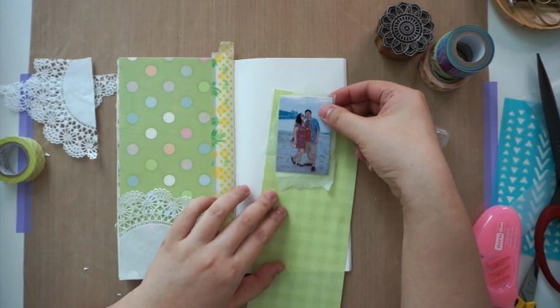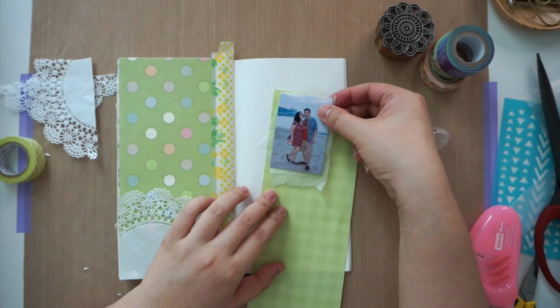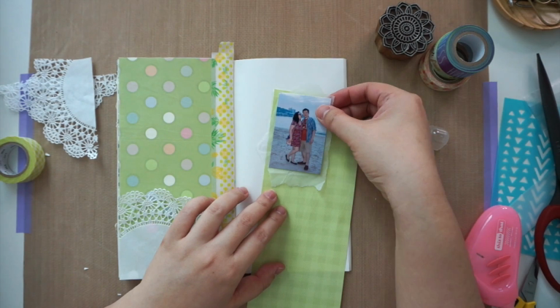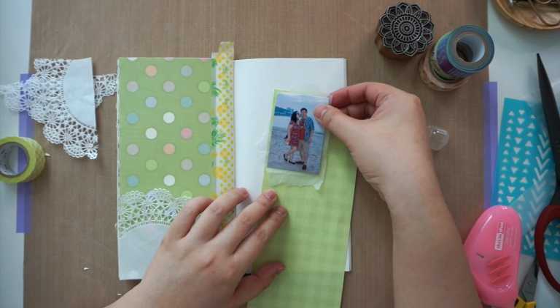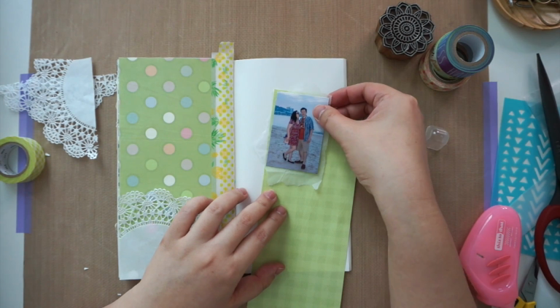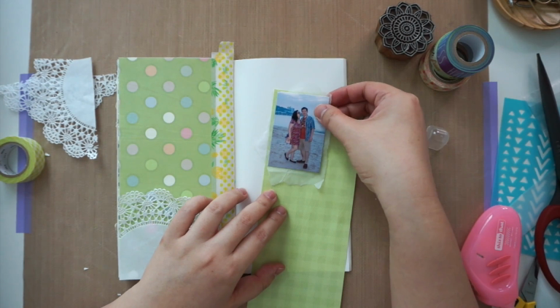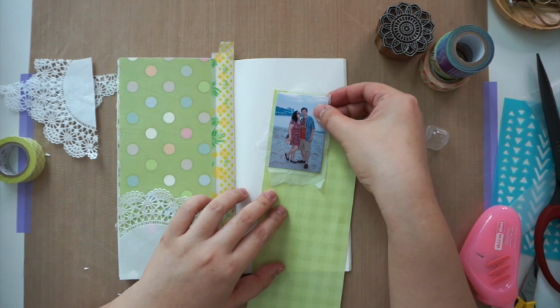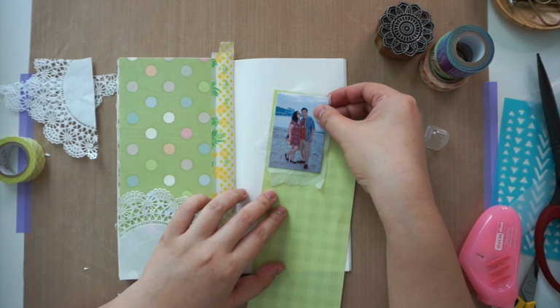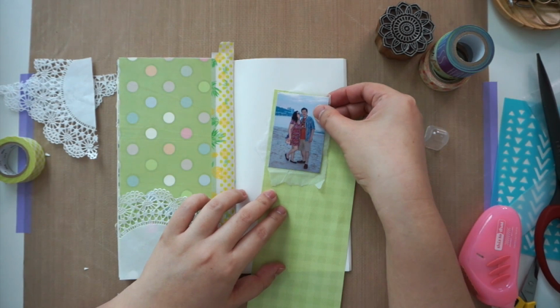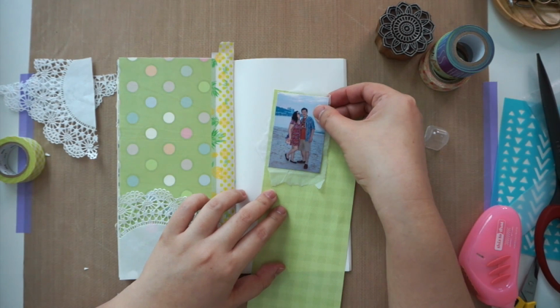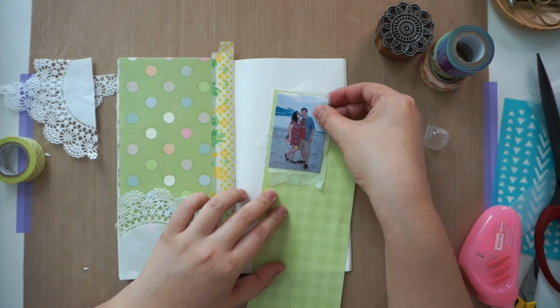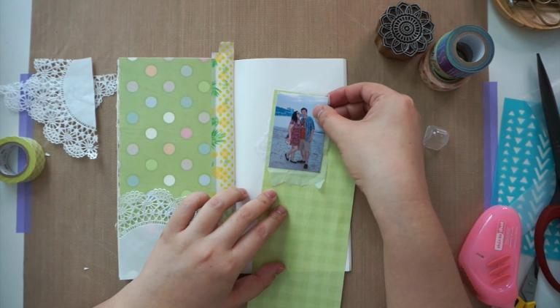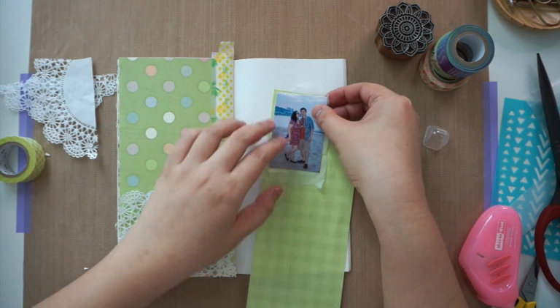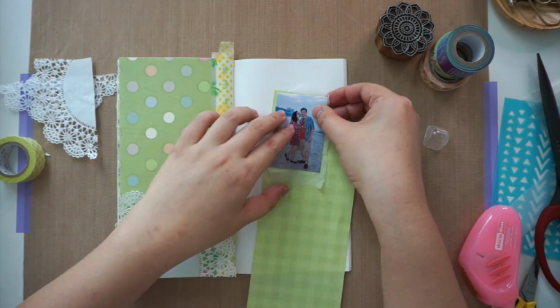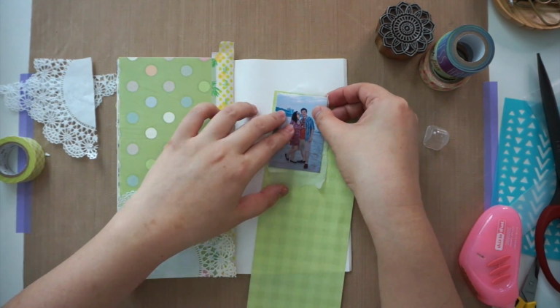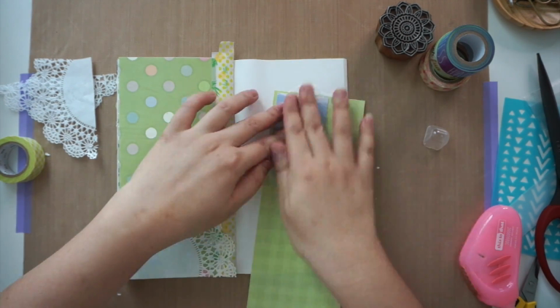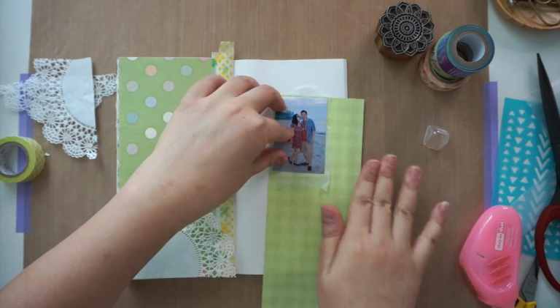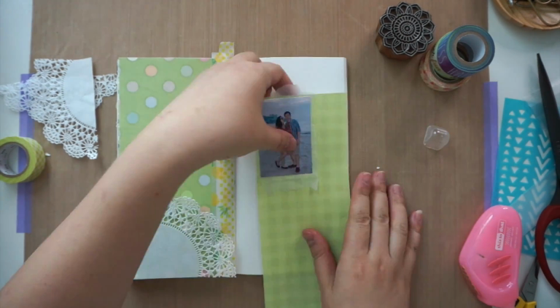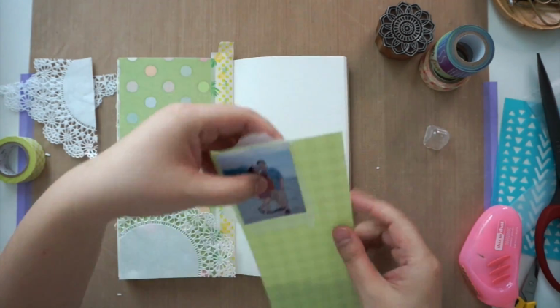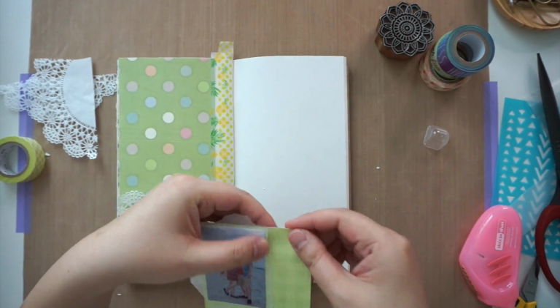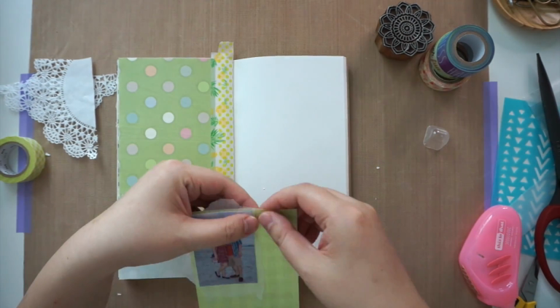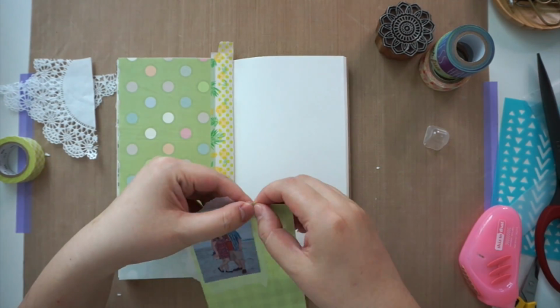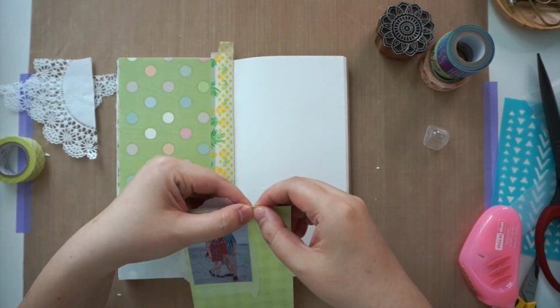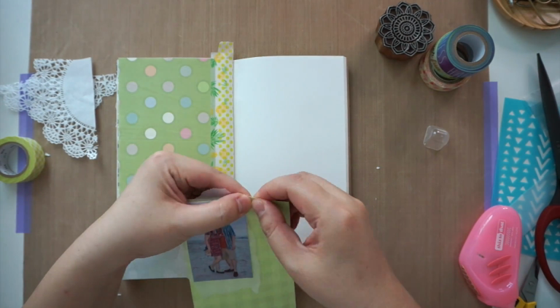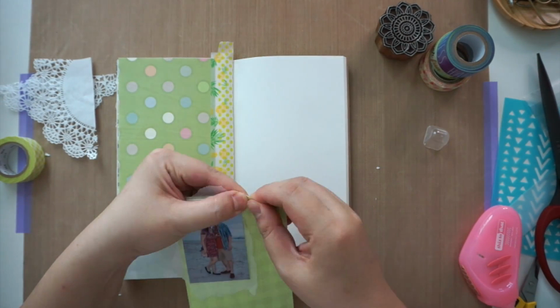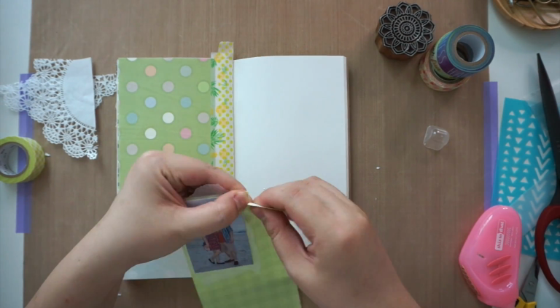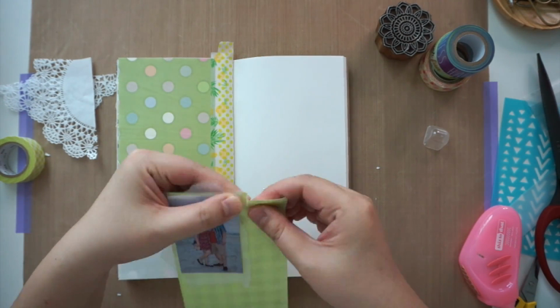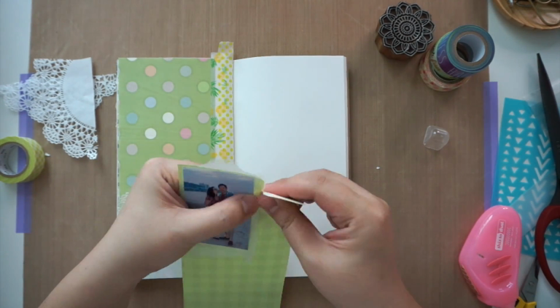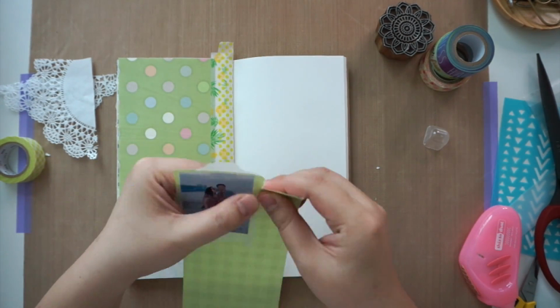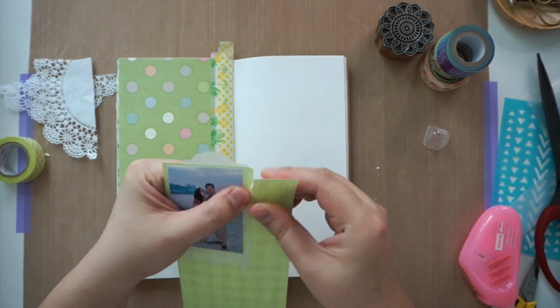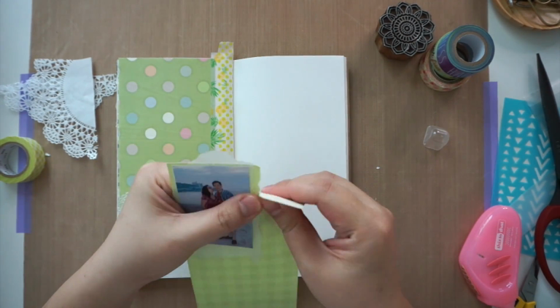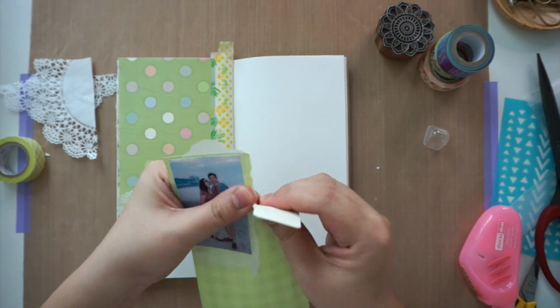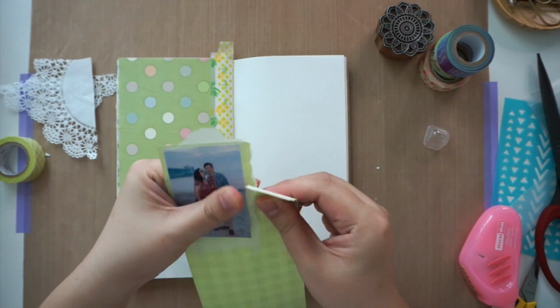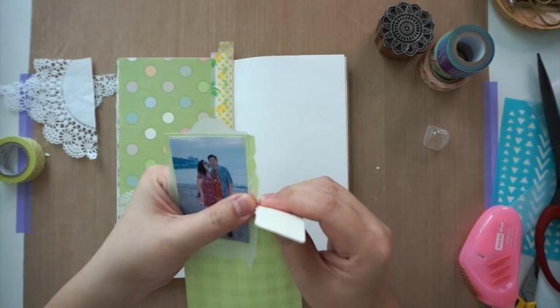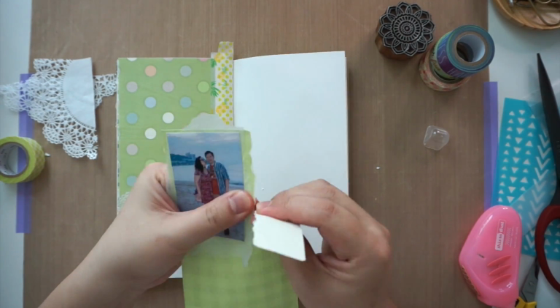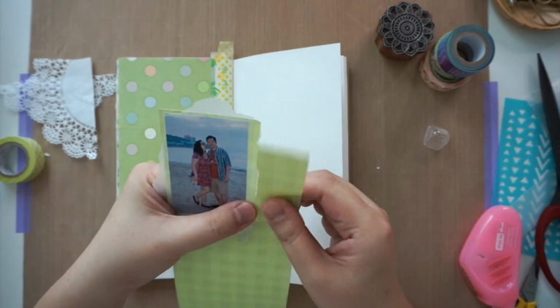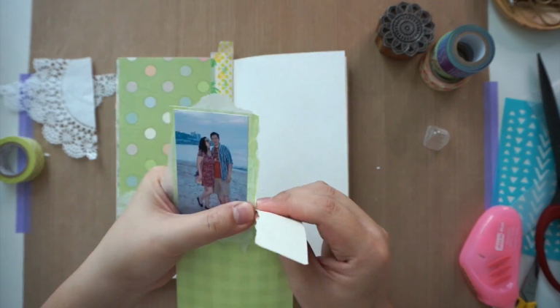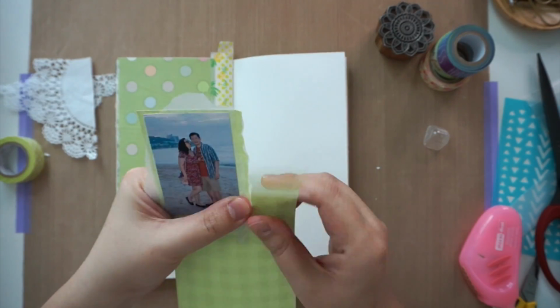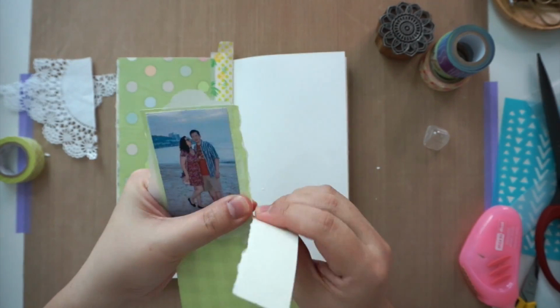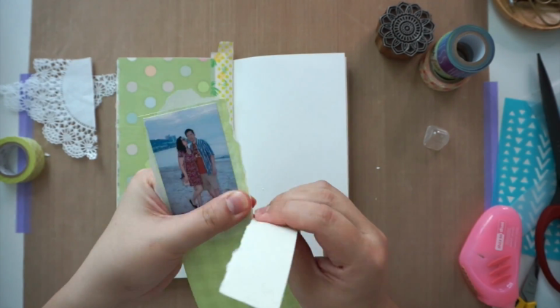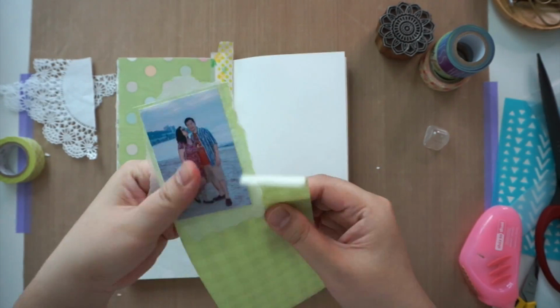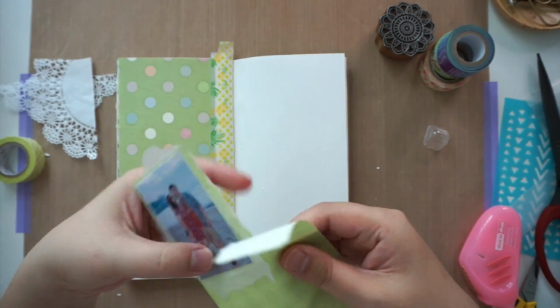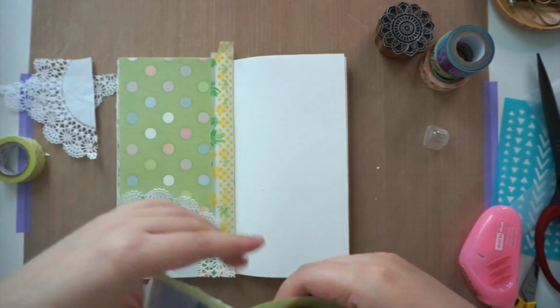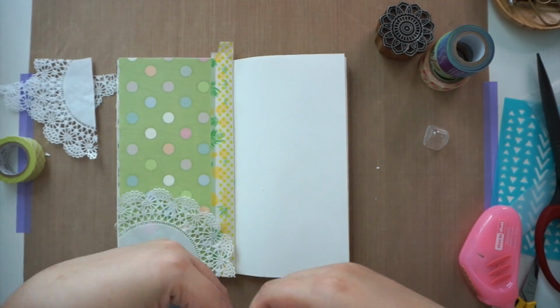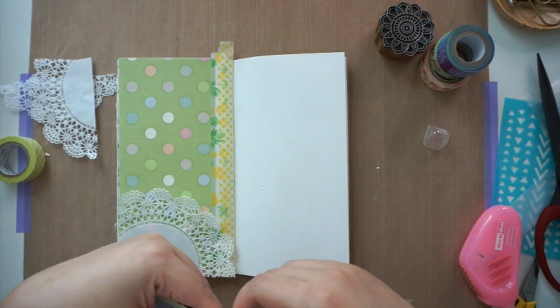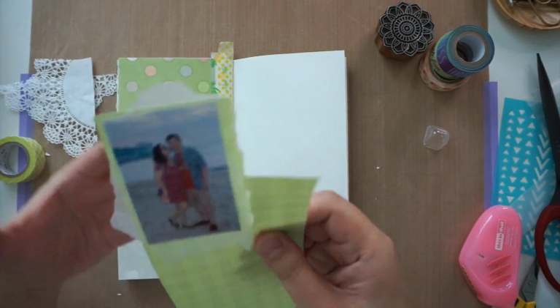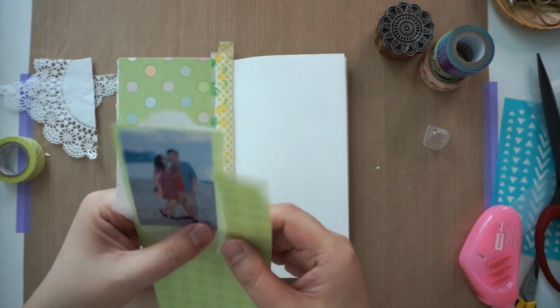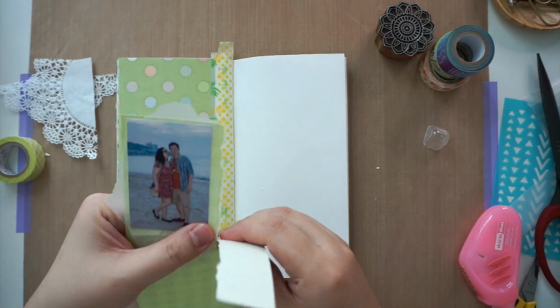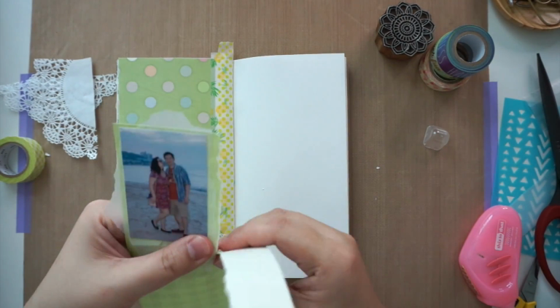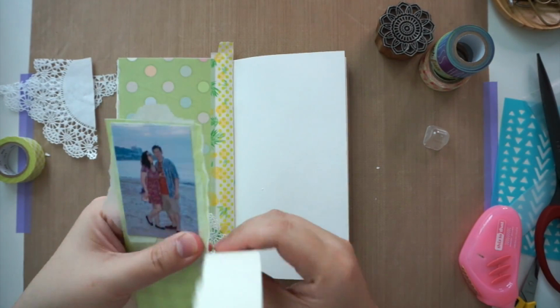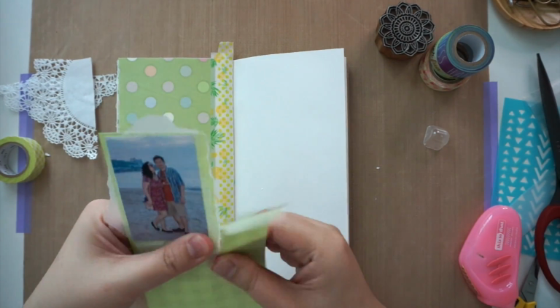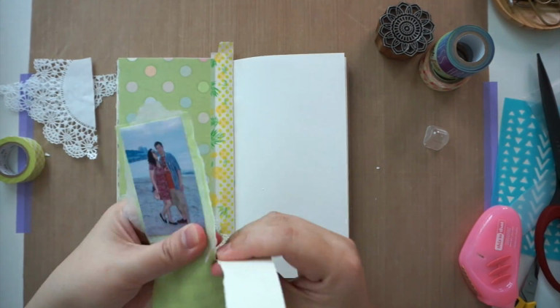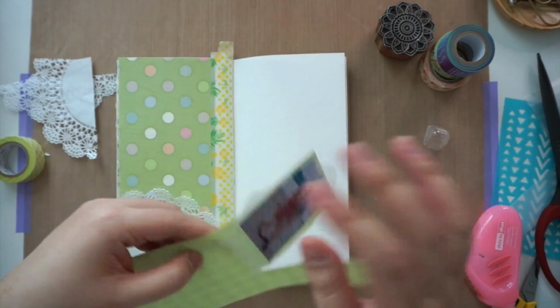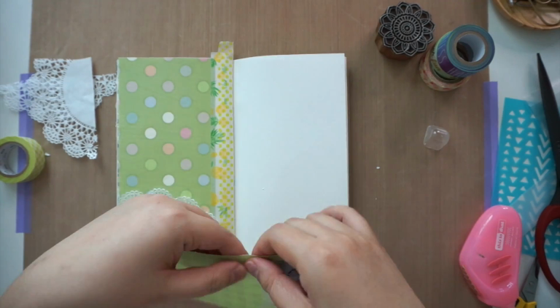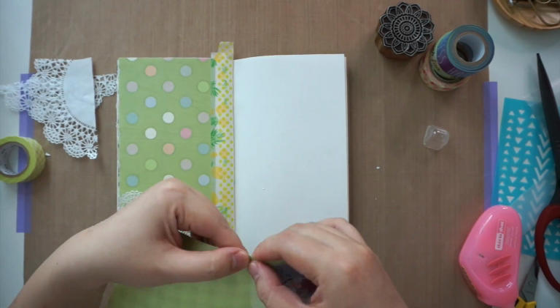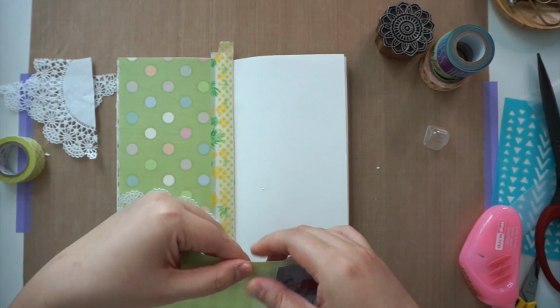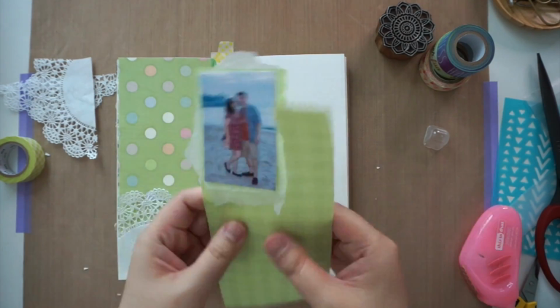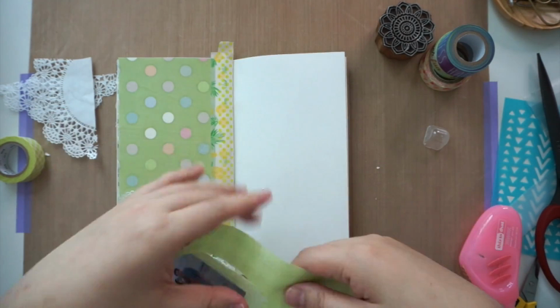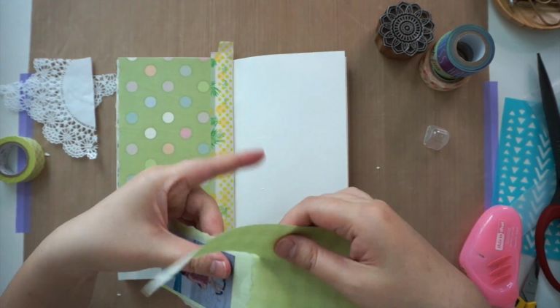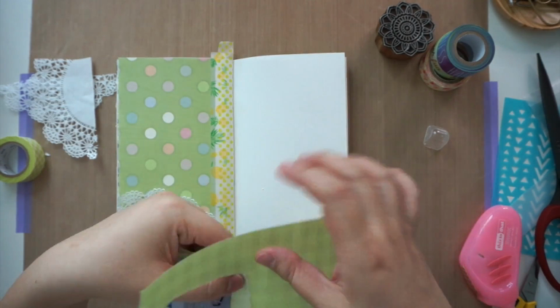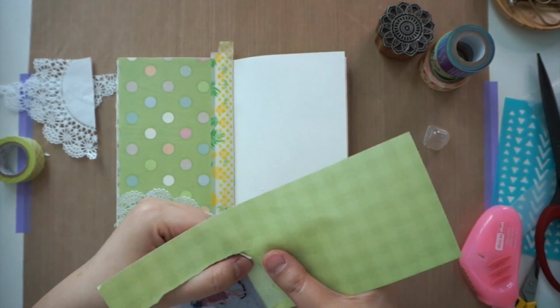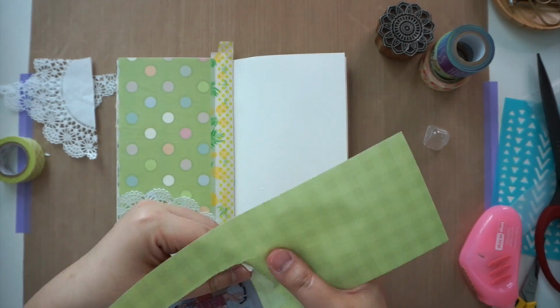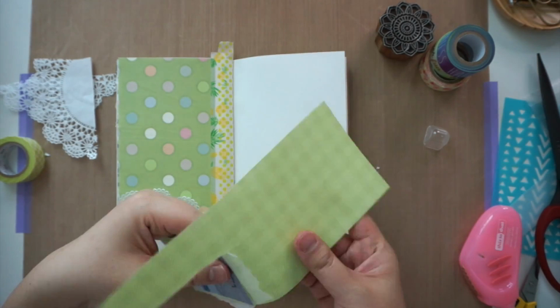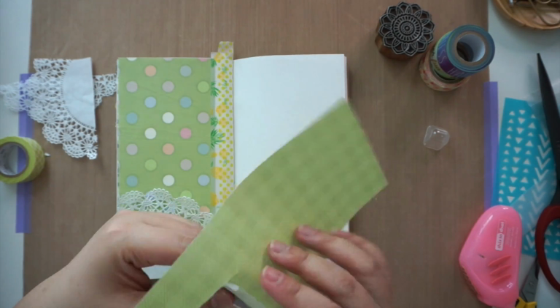At this point I'm just layering the photo with some scrap tissue paper and the plaid pattern paper.